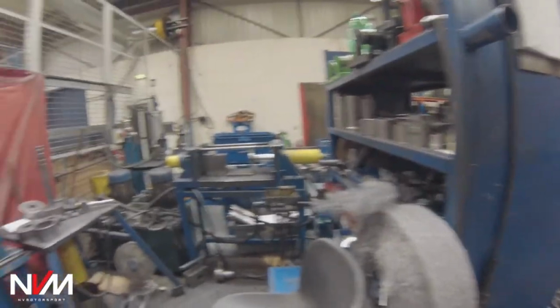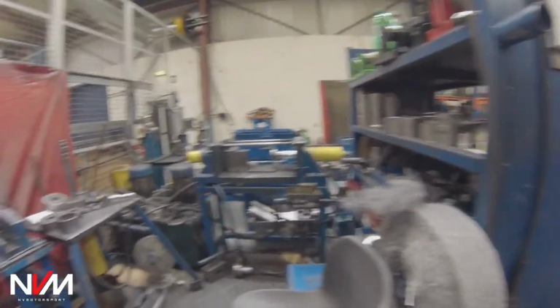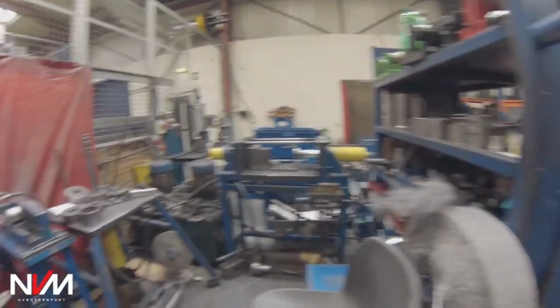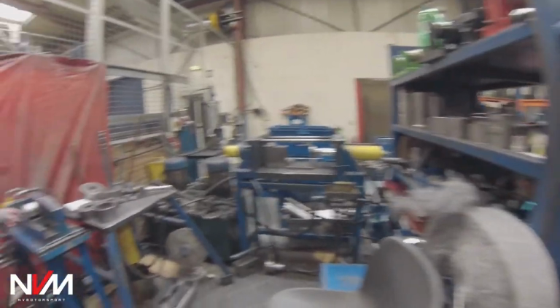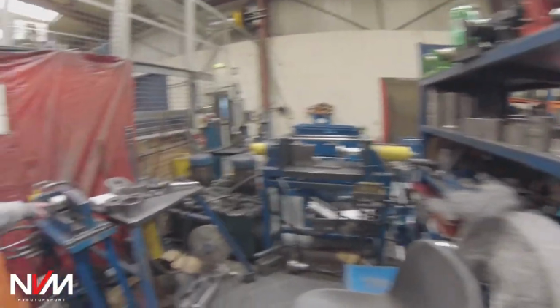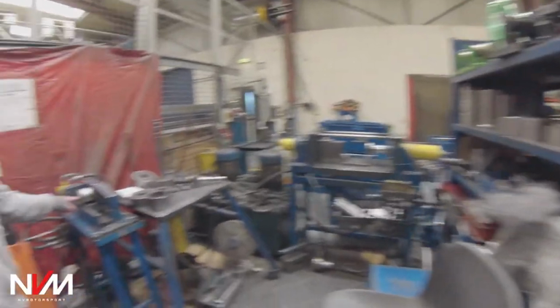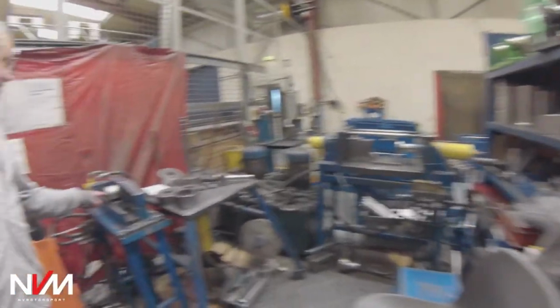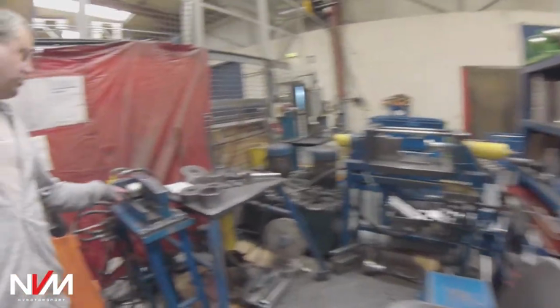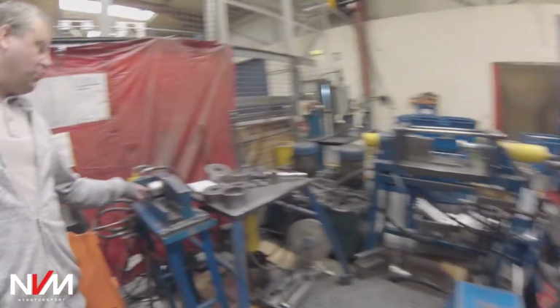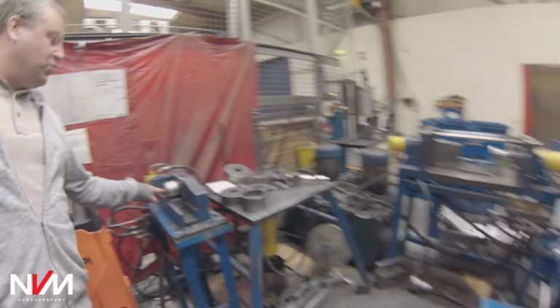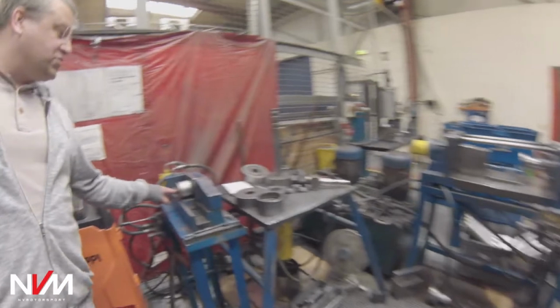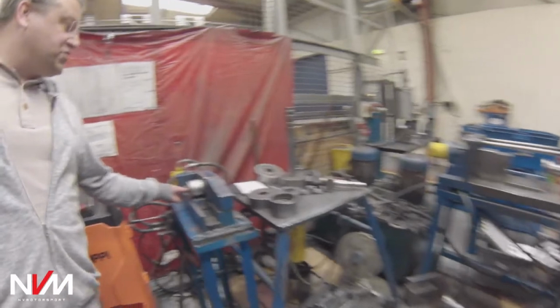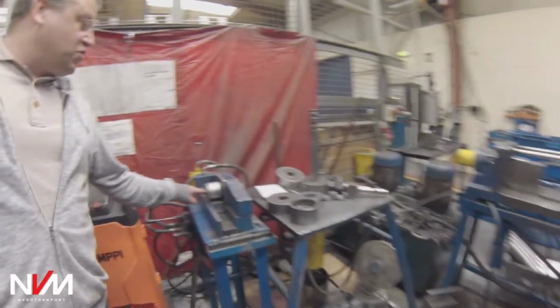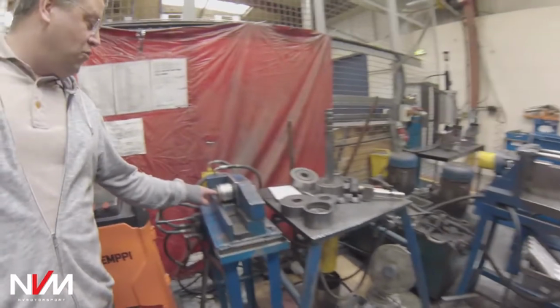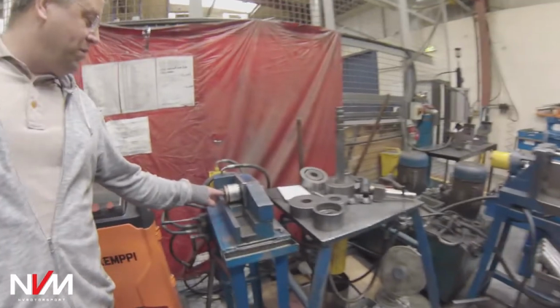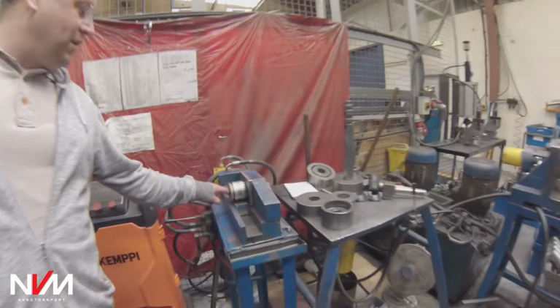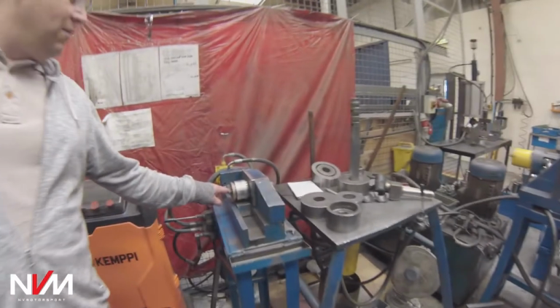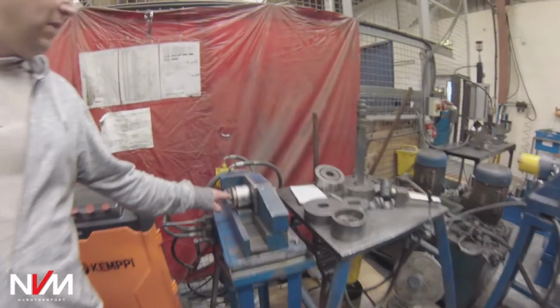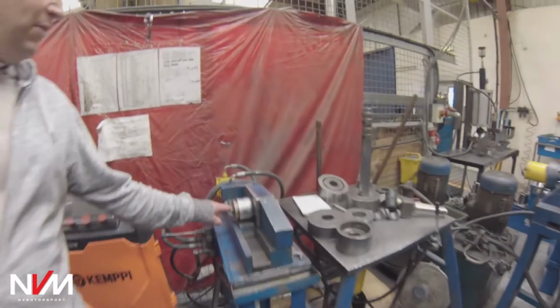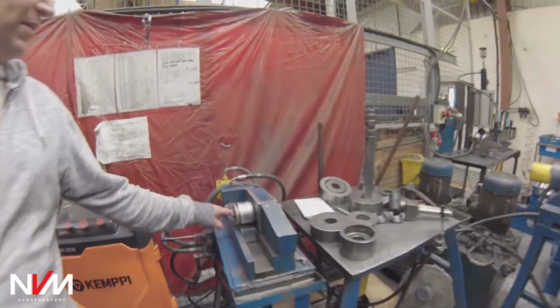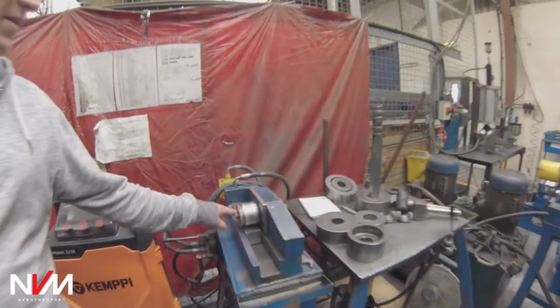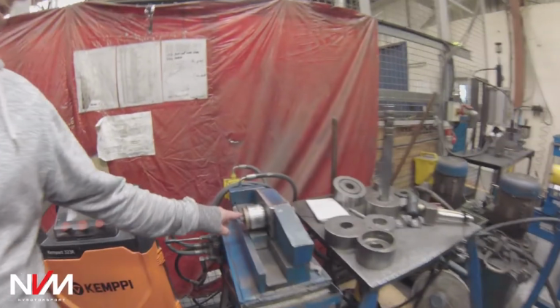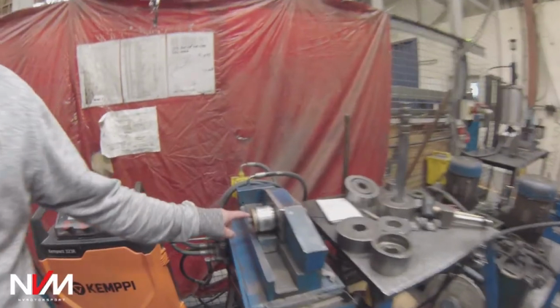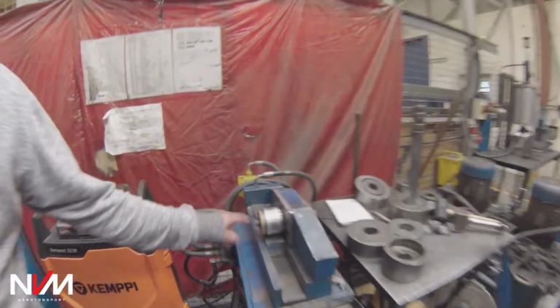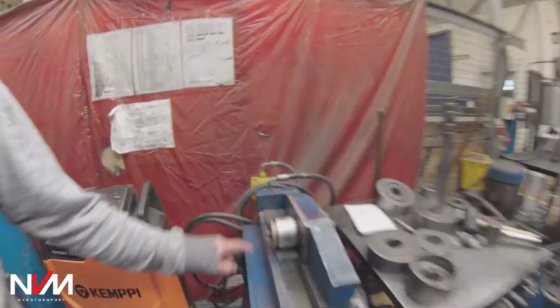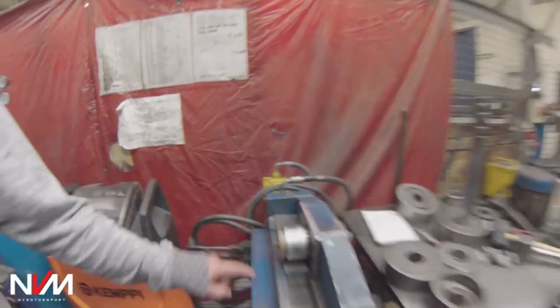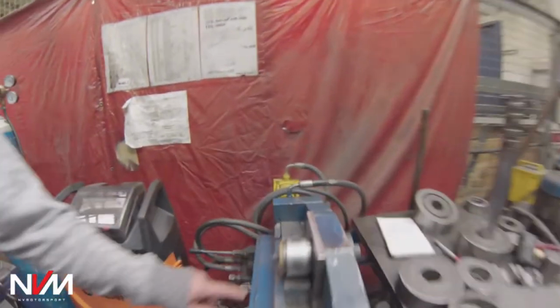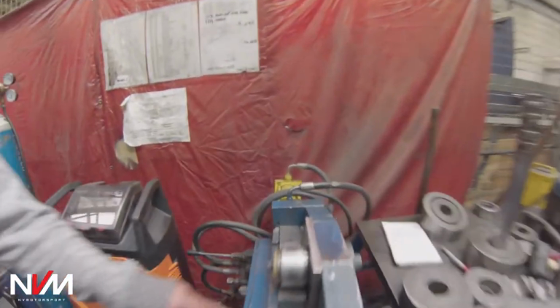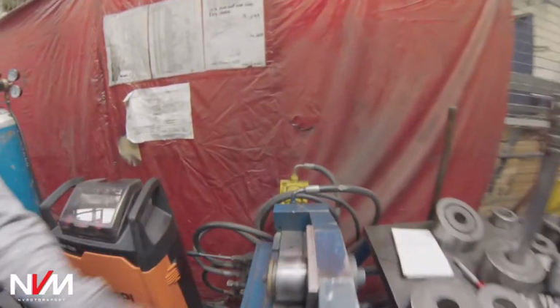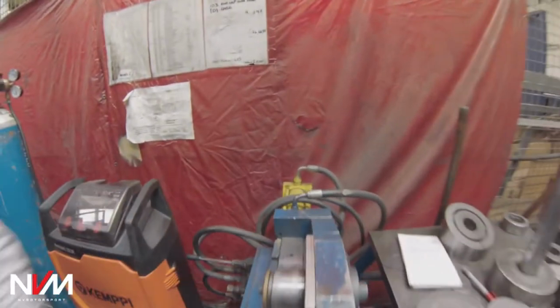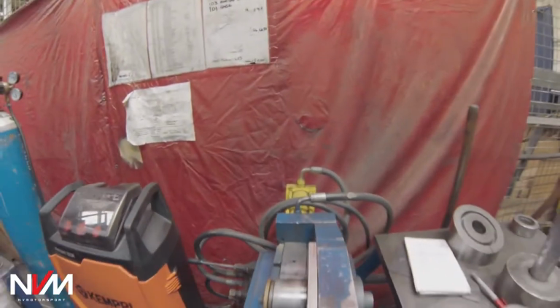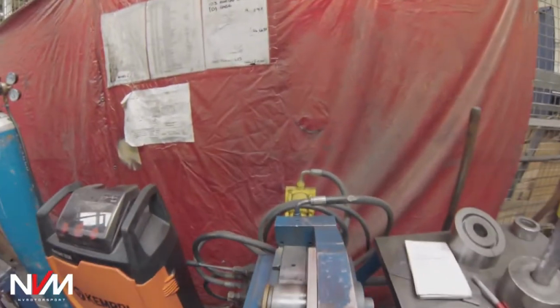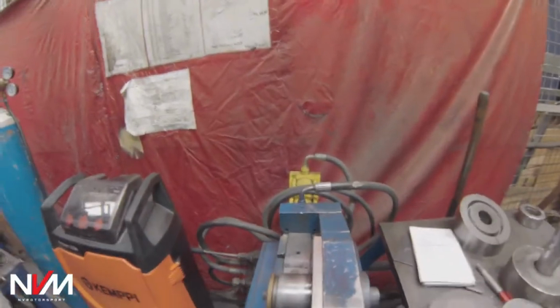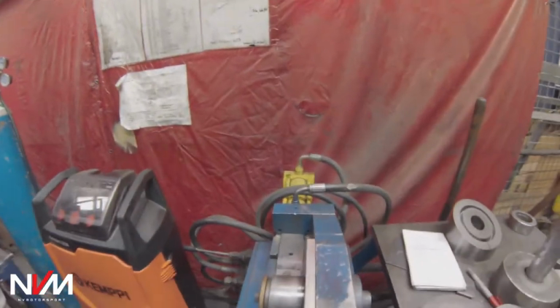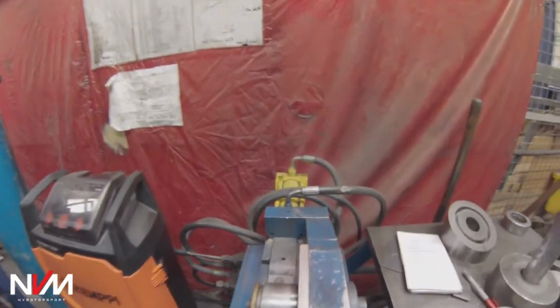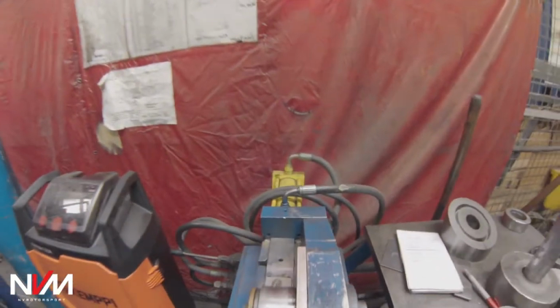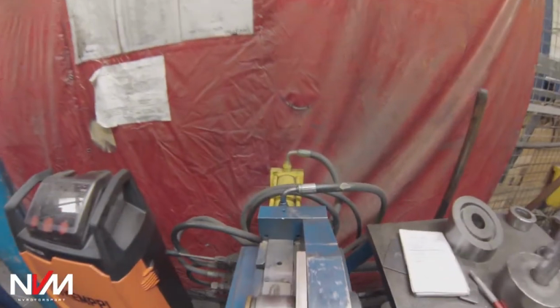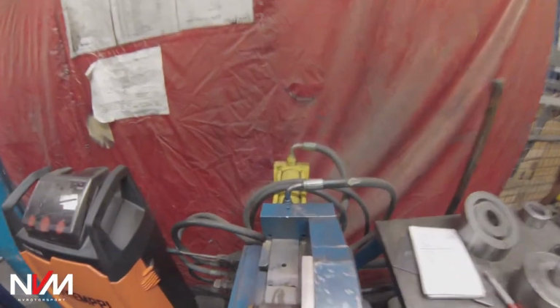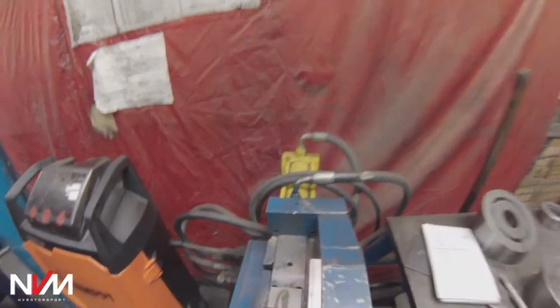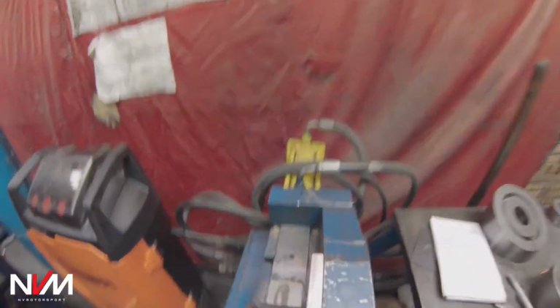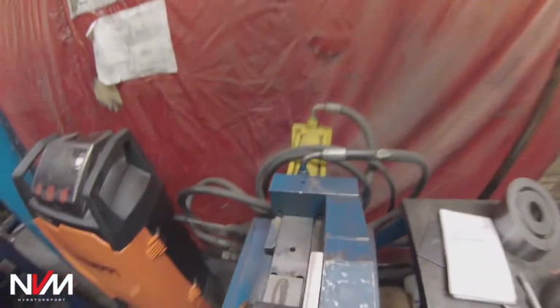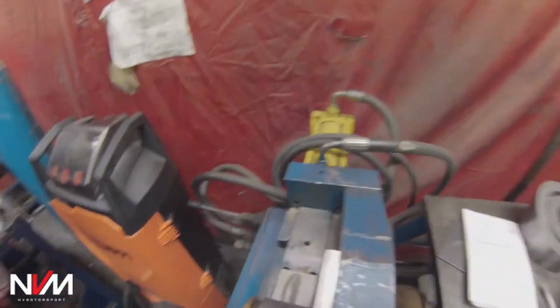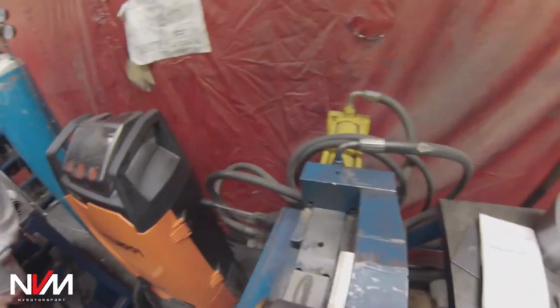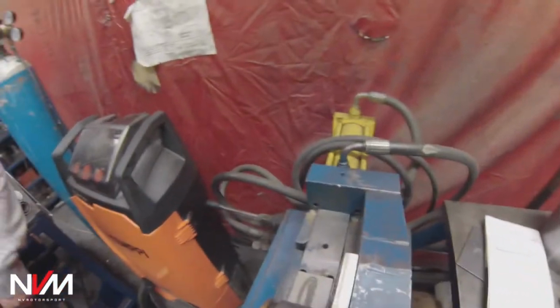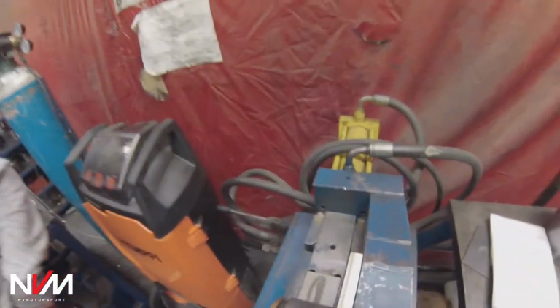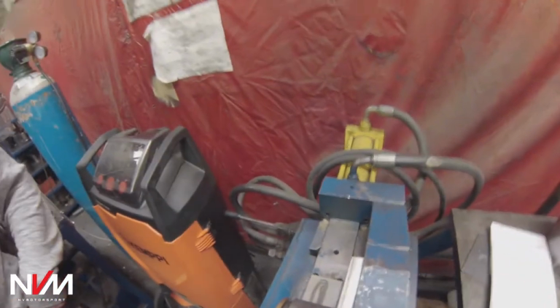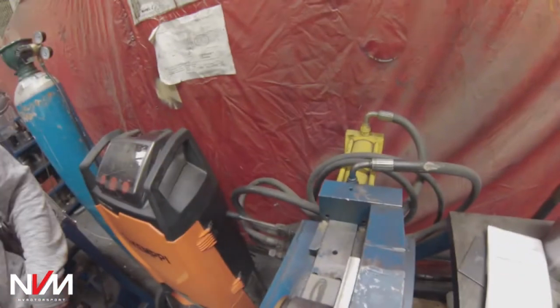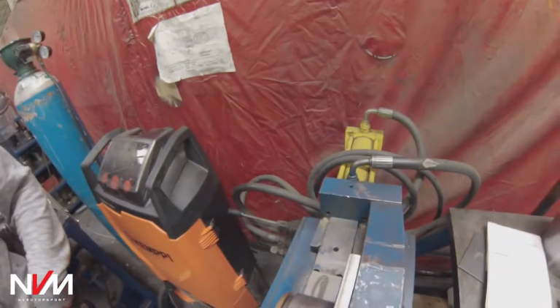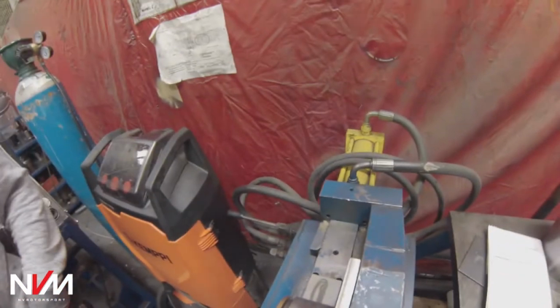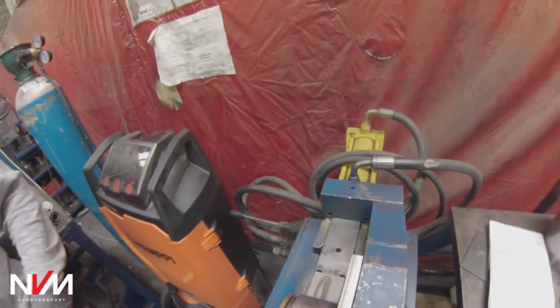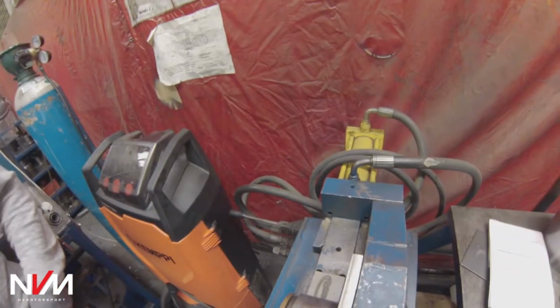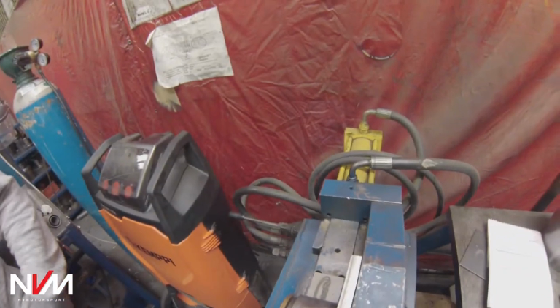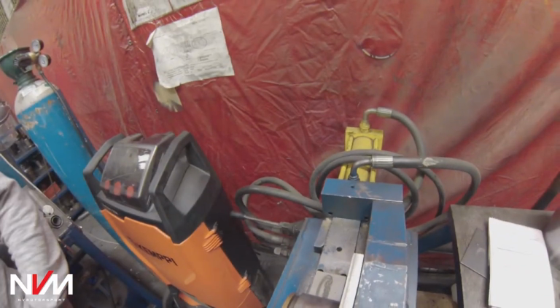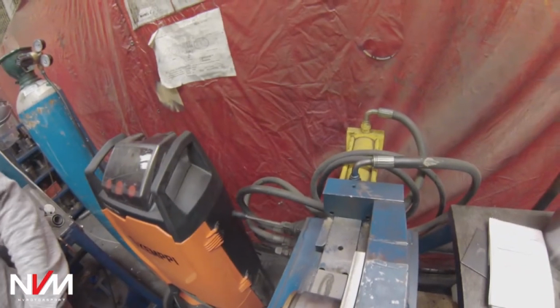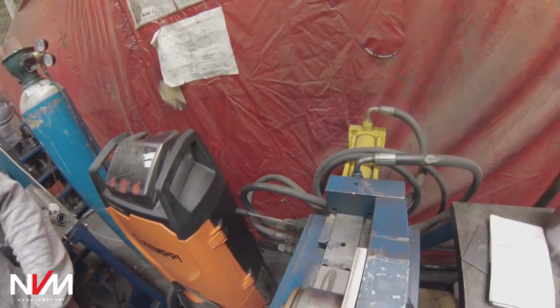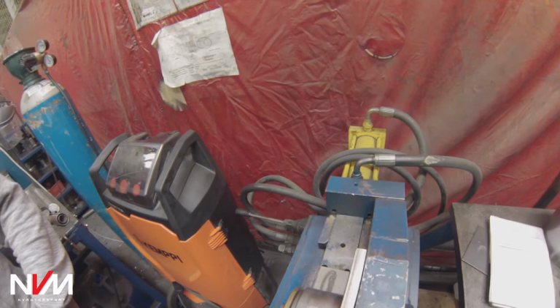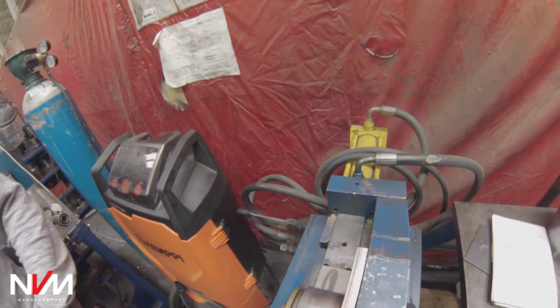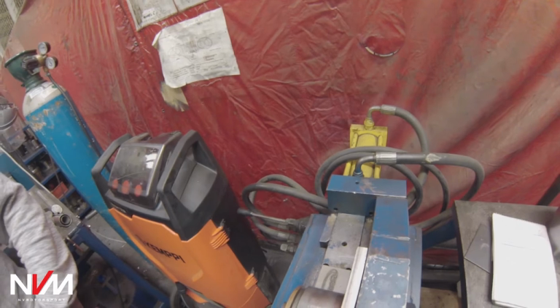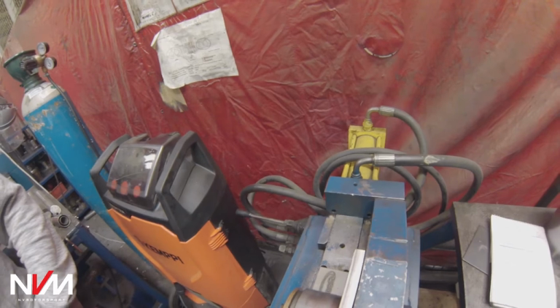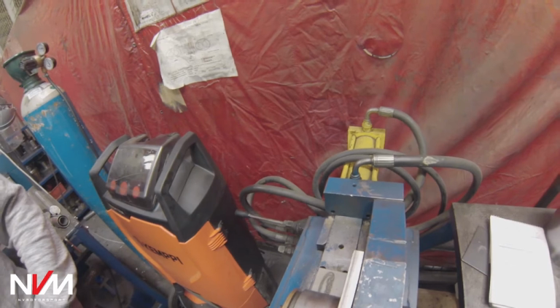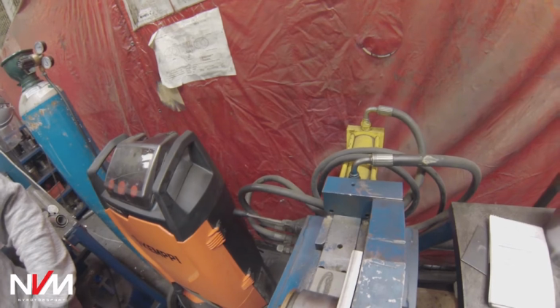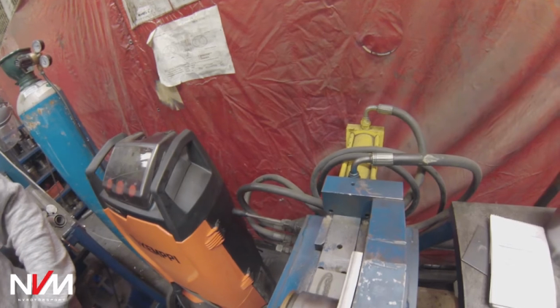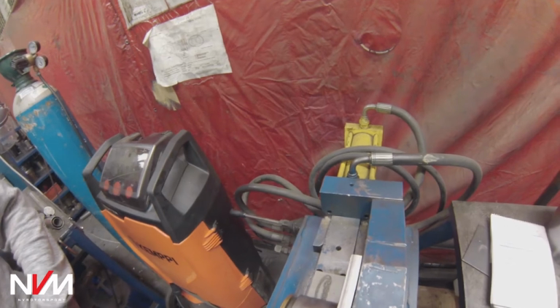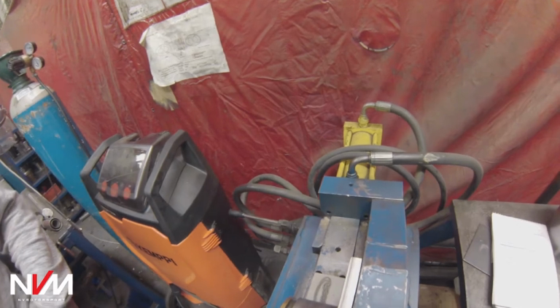And this machine here — that's what puts the Scorpion logo in the tailpipe. Just a roller. I always thought it was laser etched? No — it just embosses it into the tailpipe body.